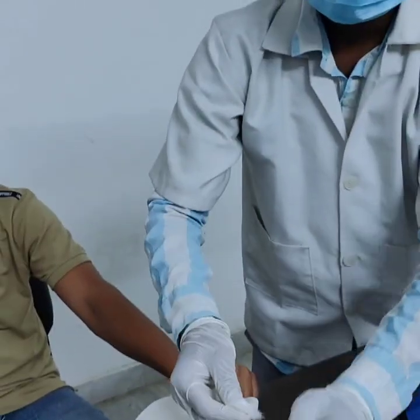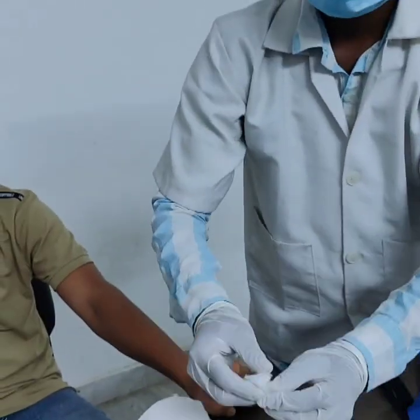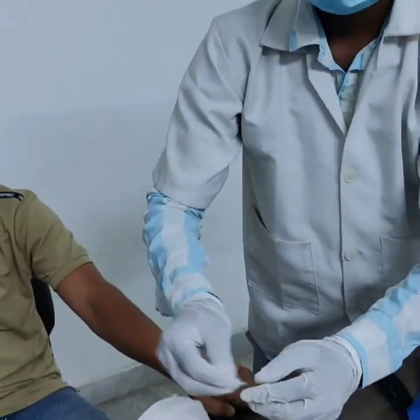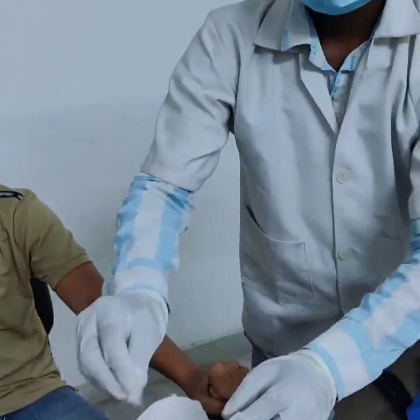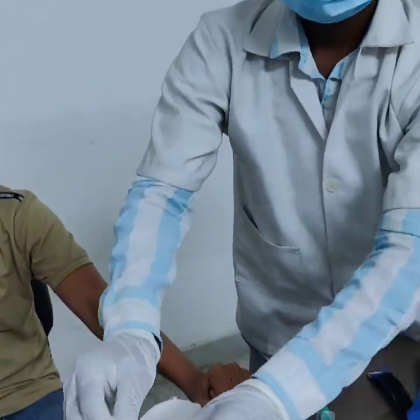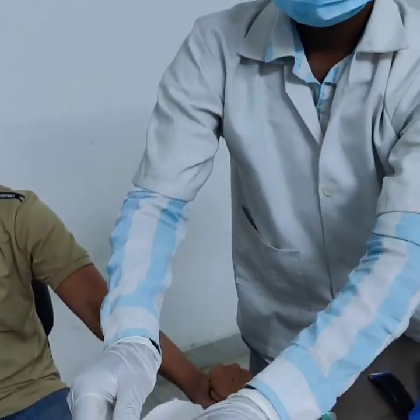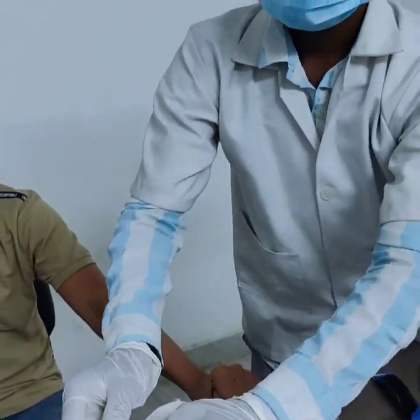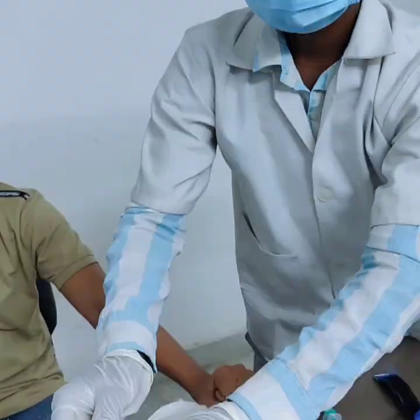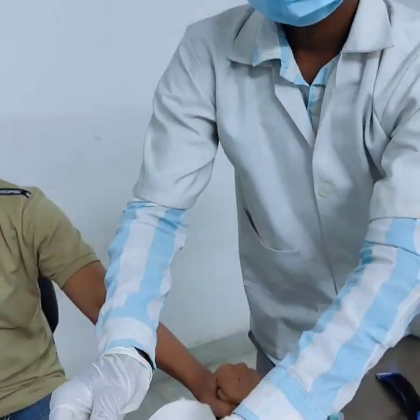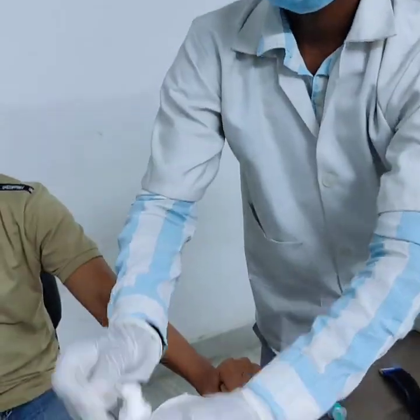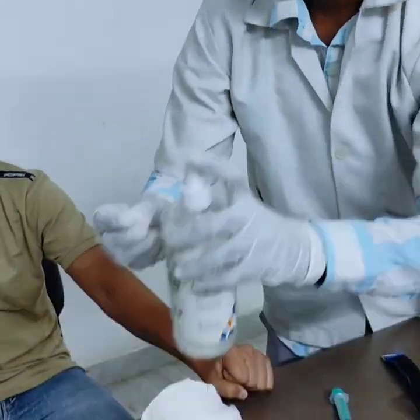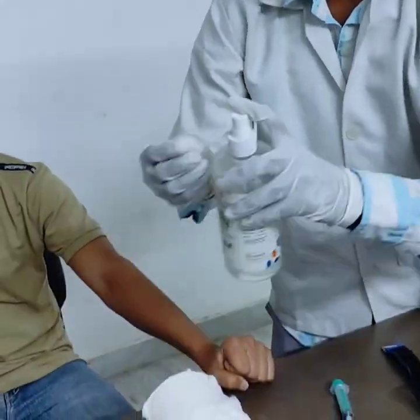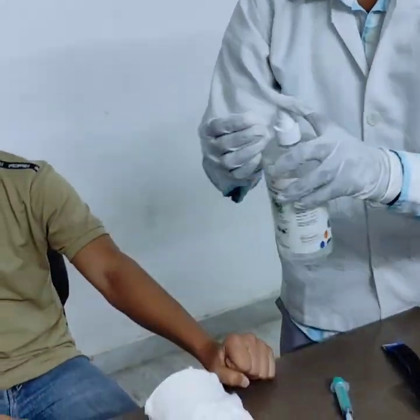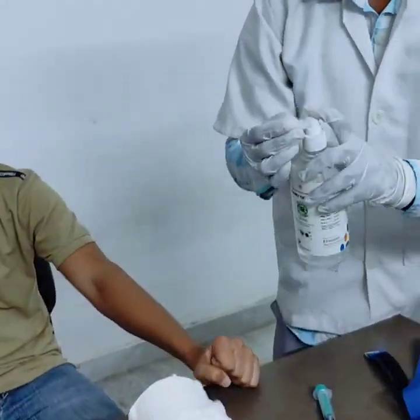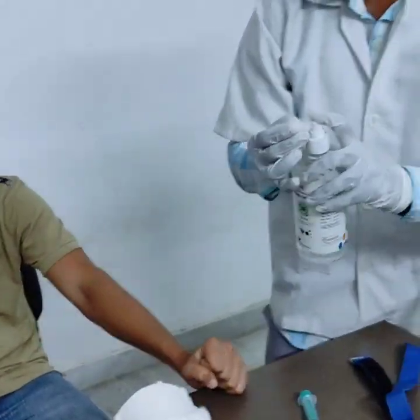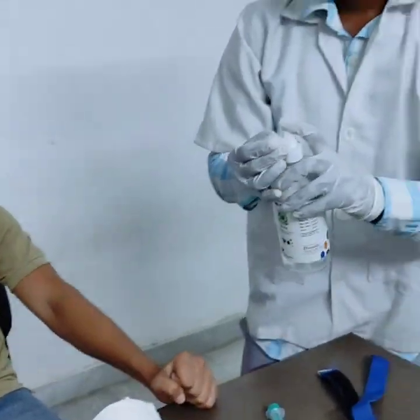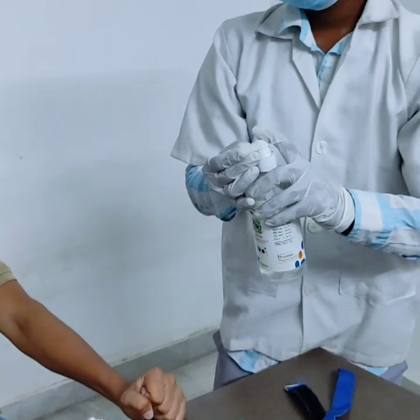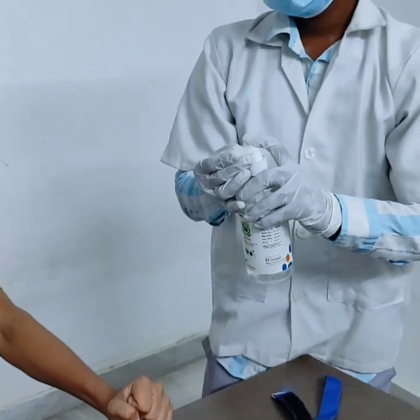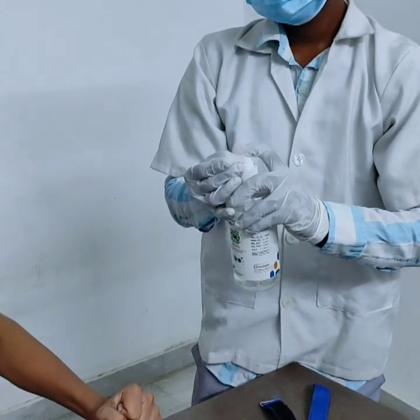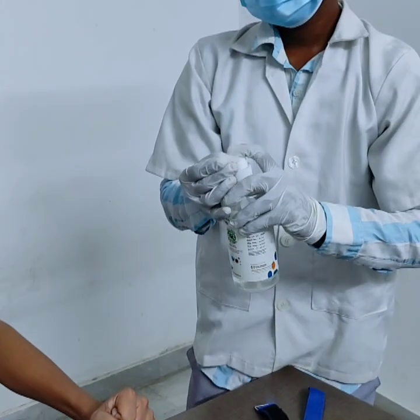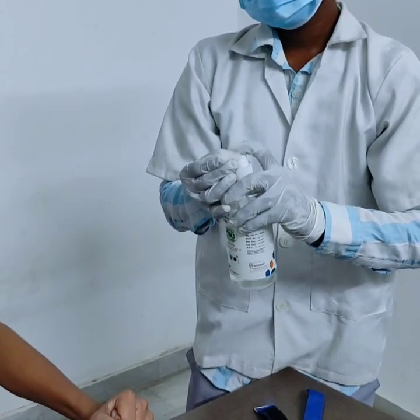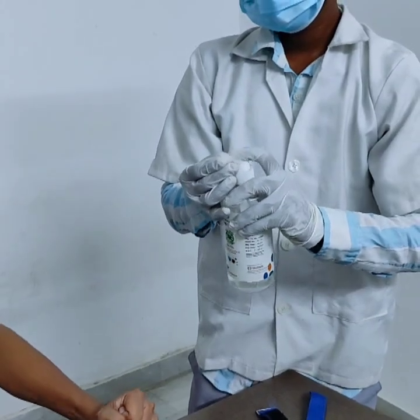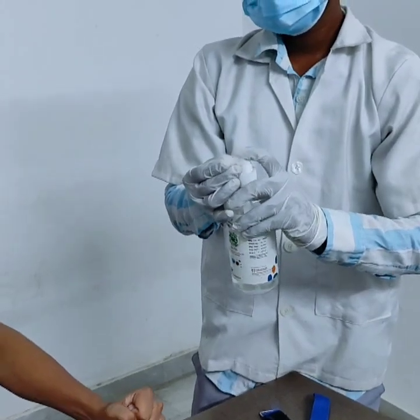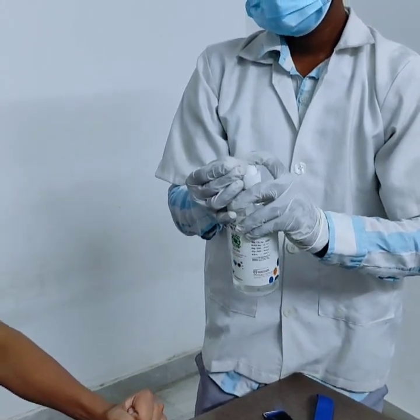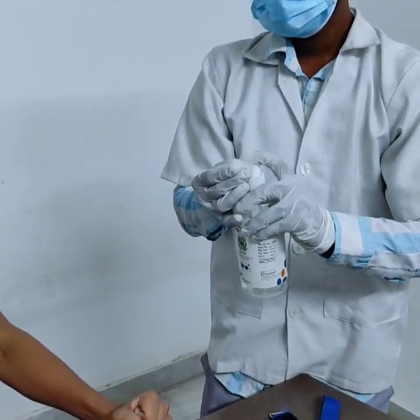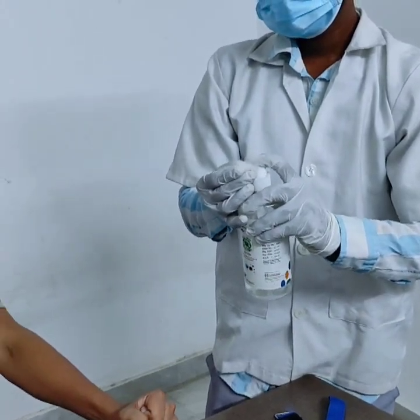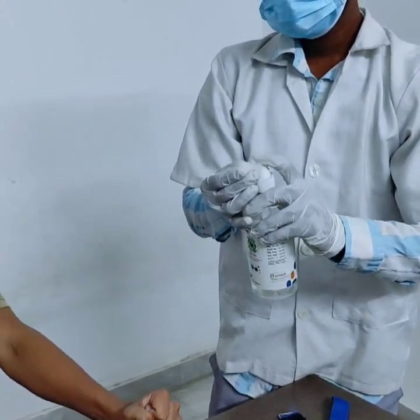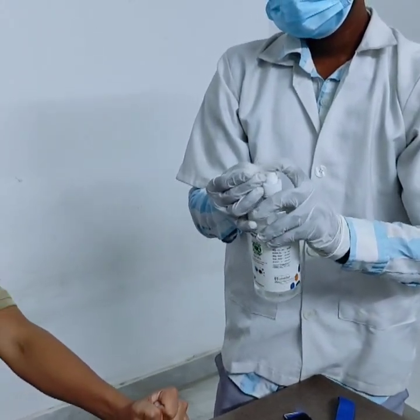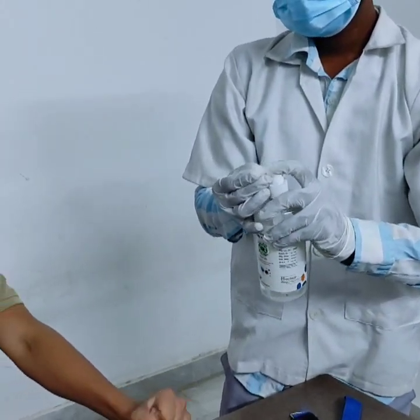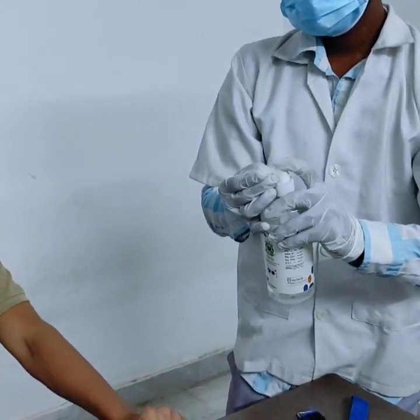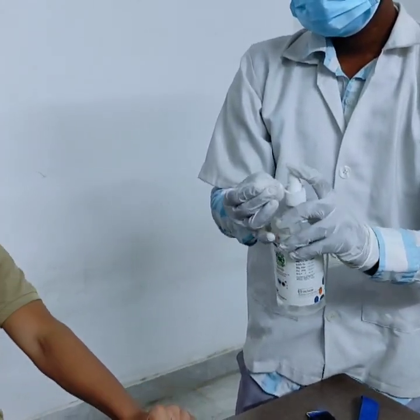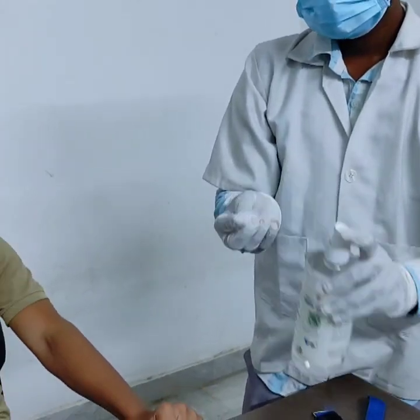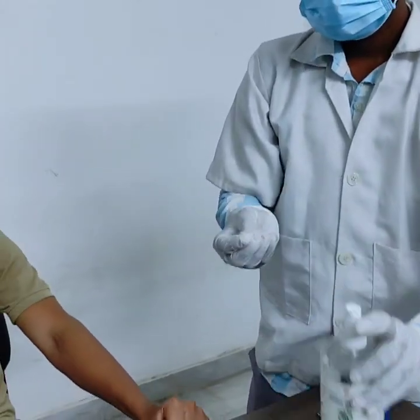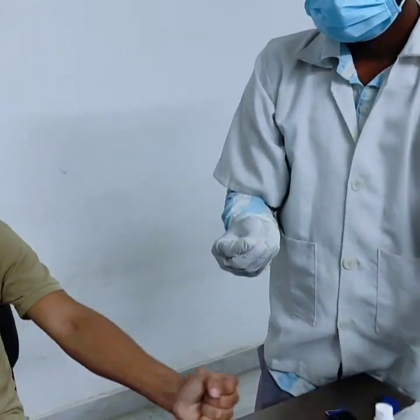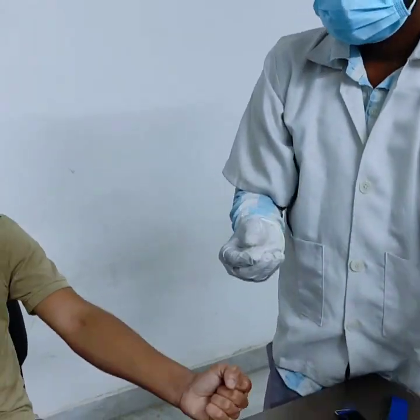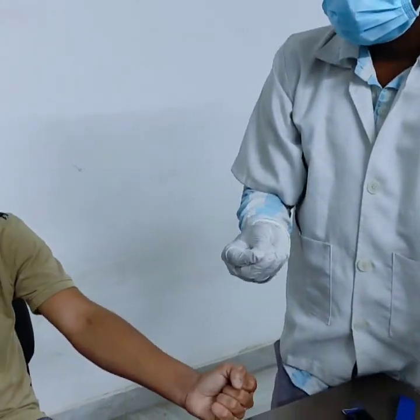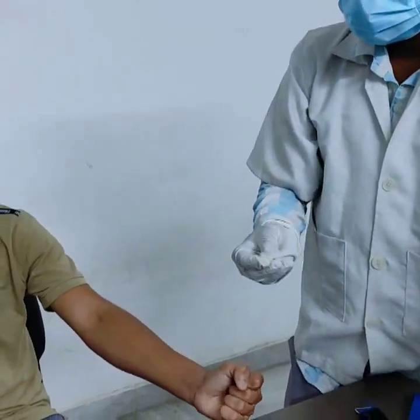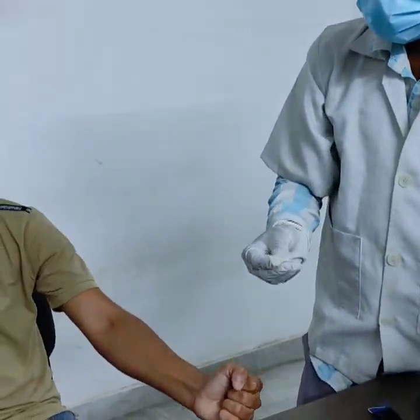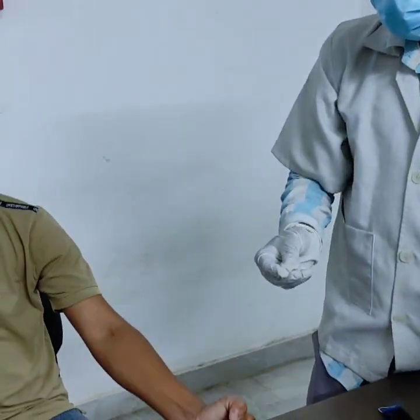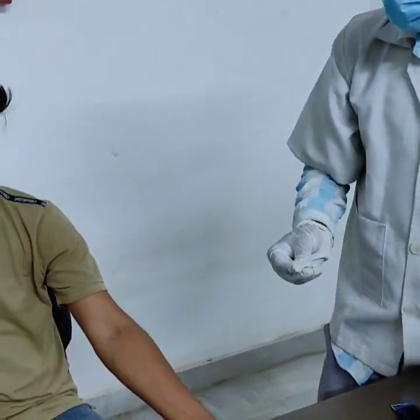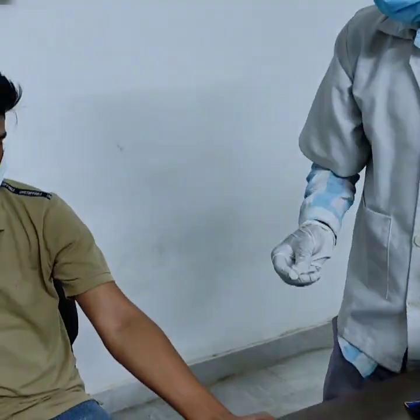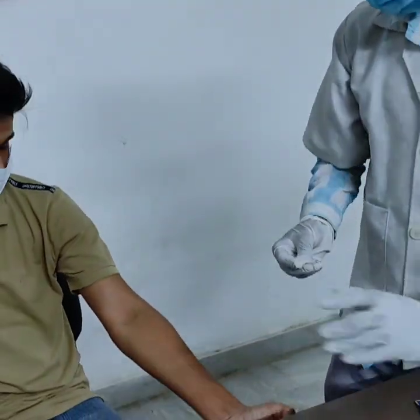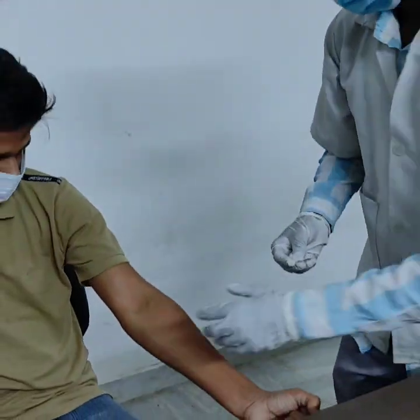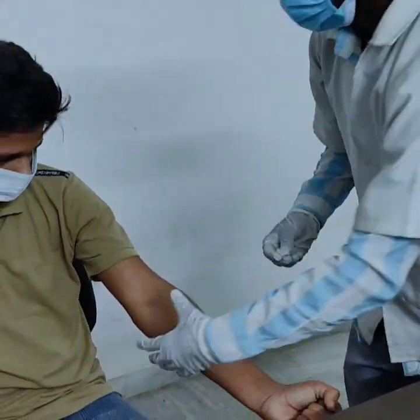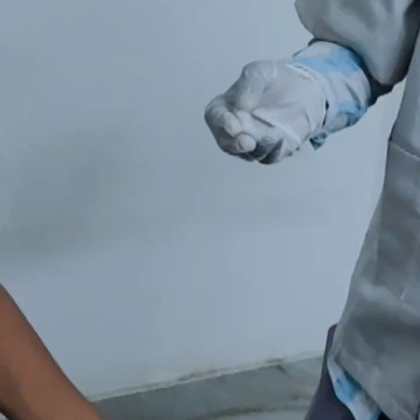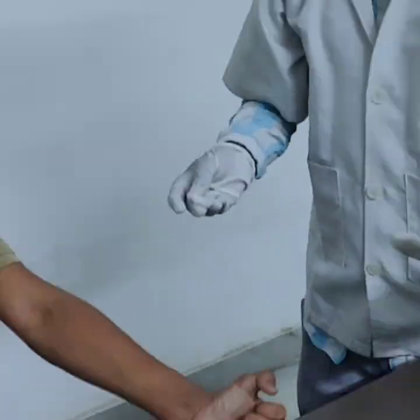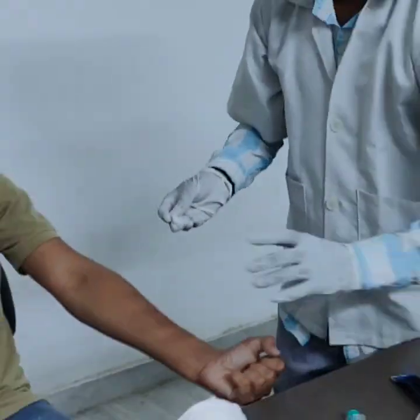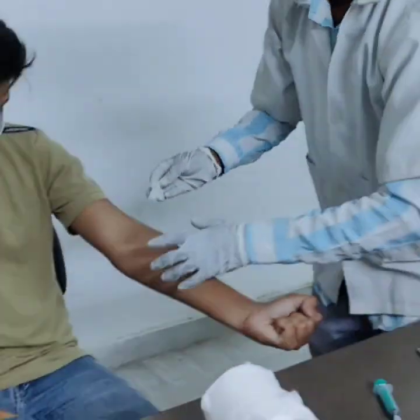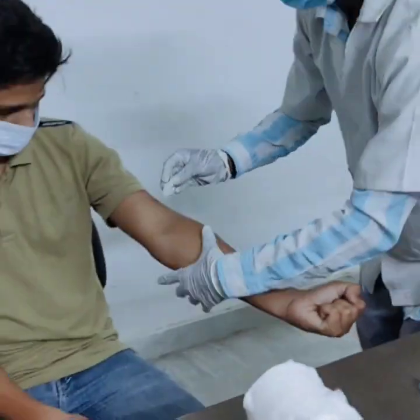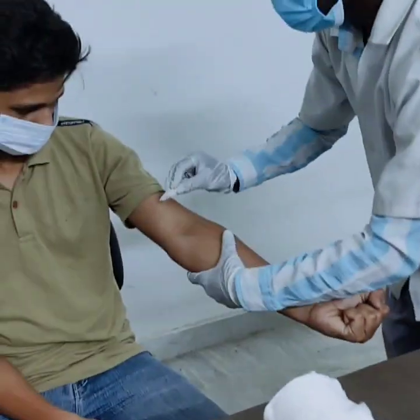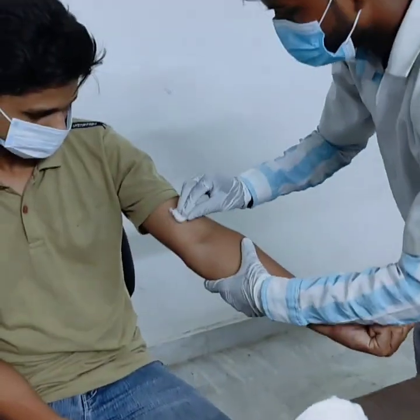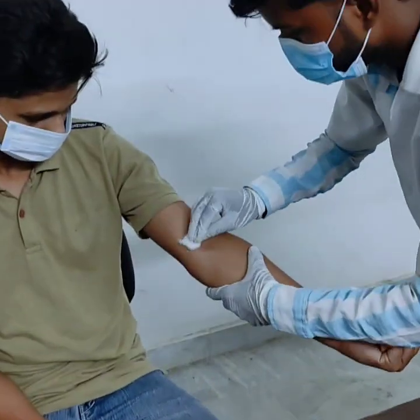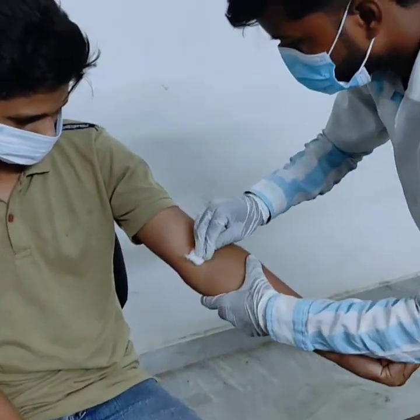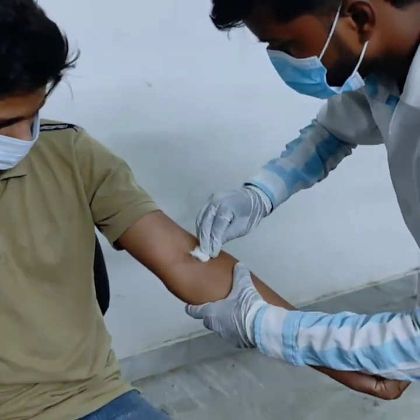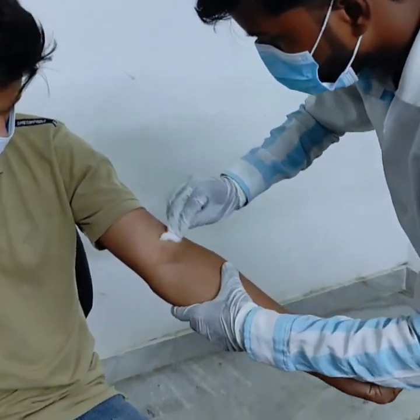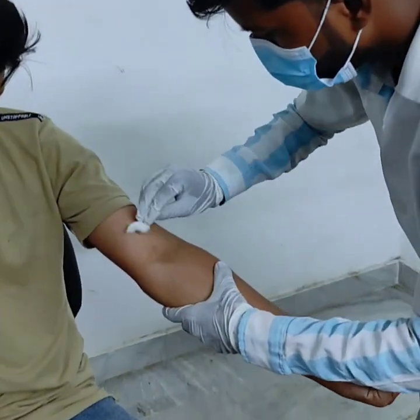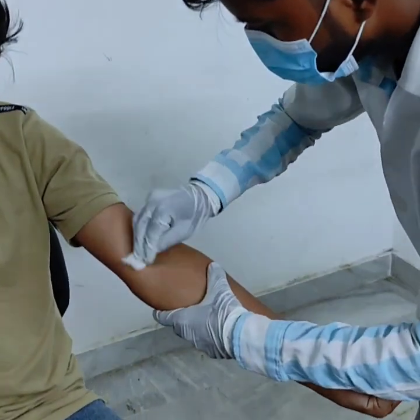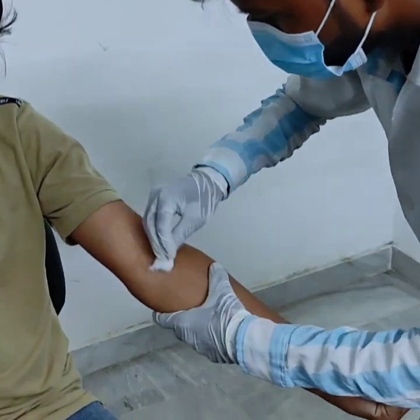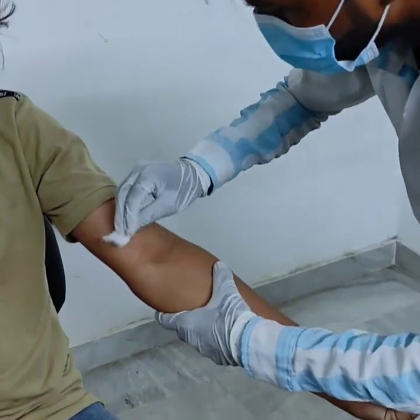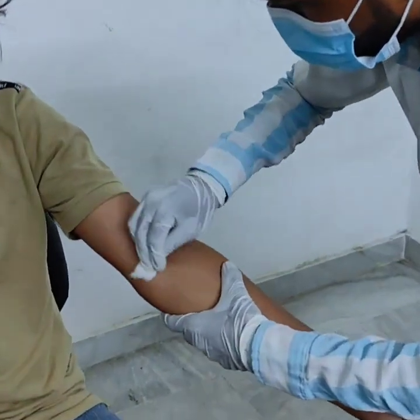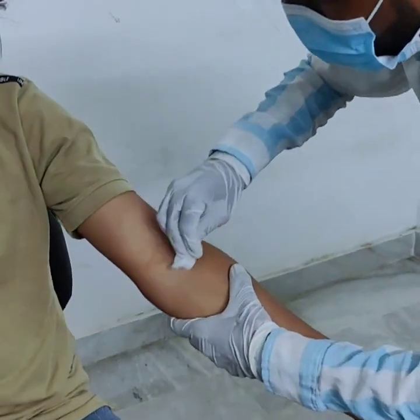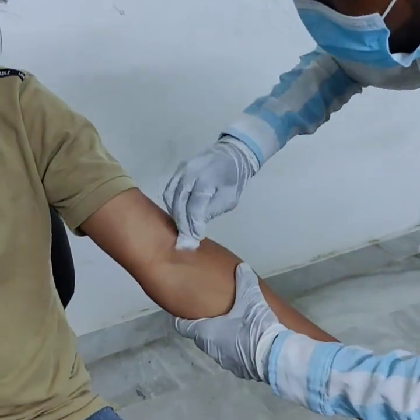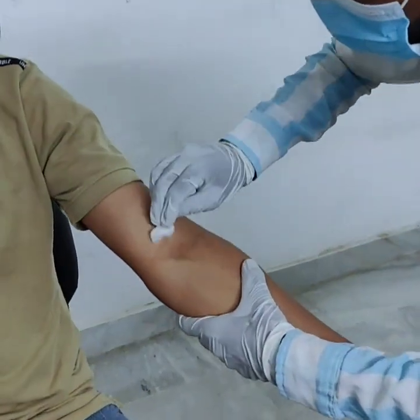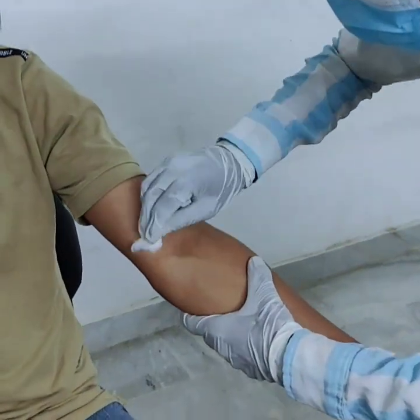A tourniquet, sterile syringe or vacutainer, needle, alcohol swab, blood collection tubes, and cotton.